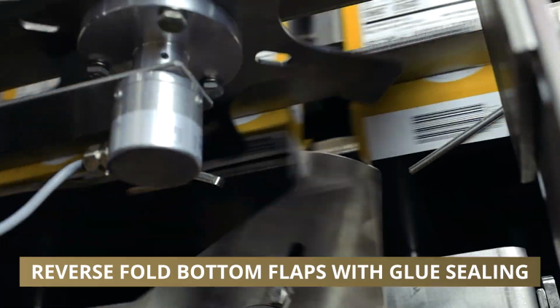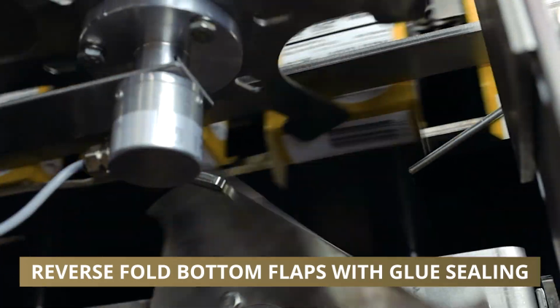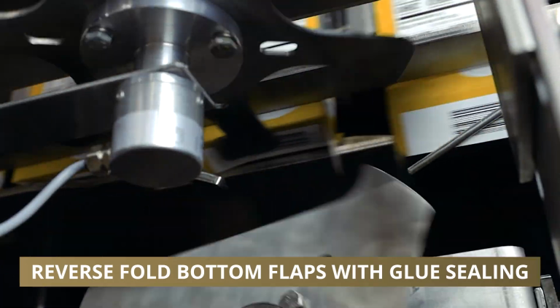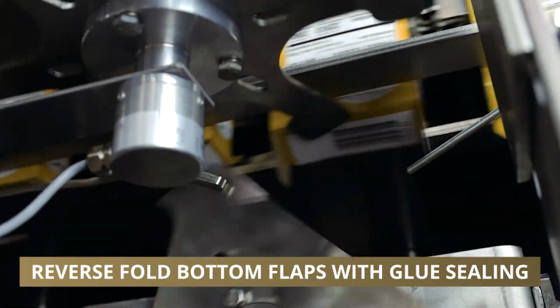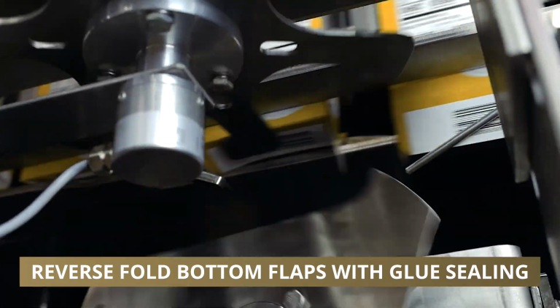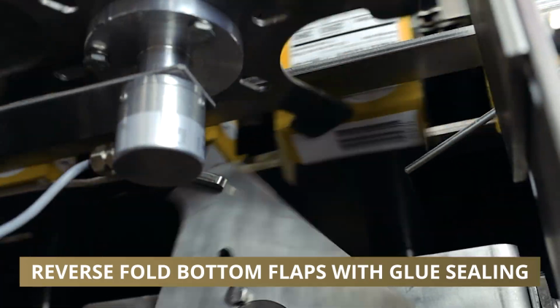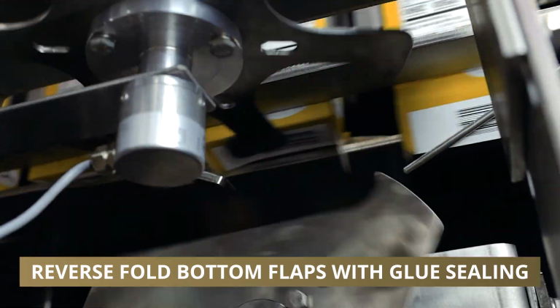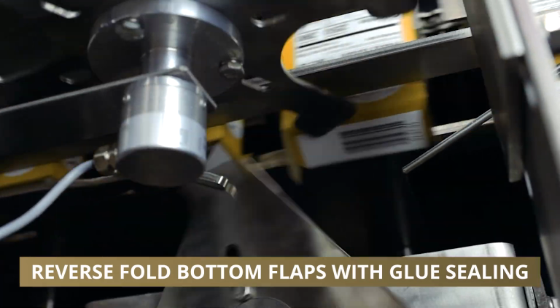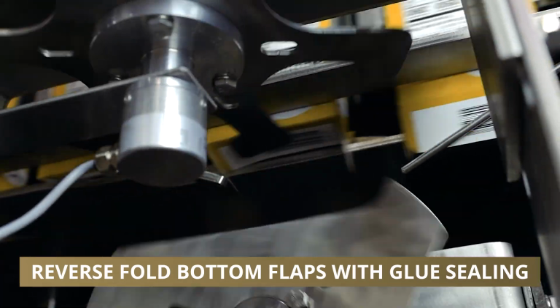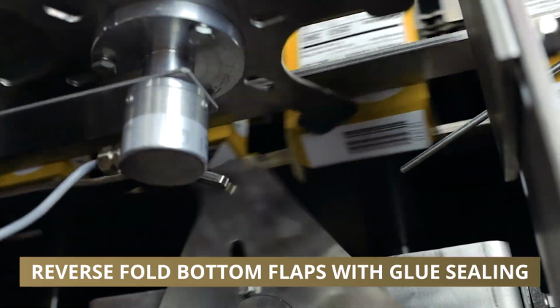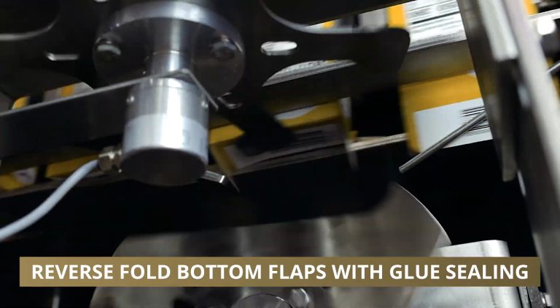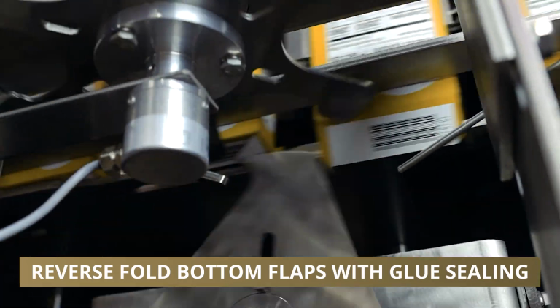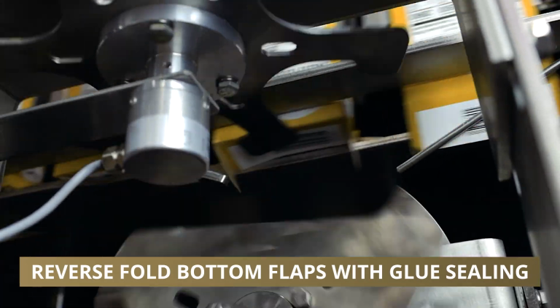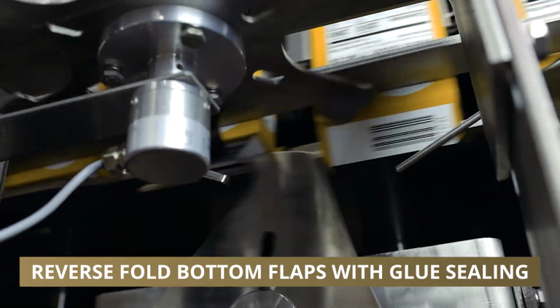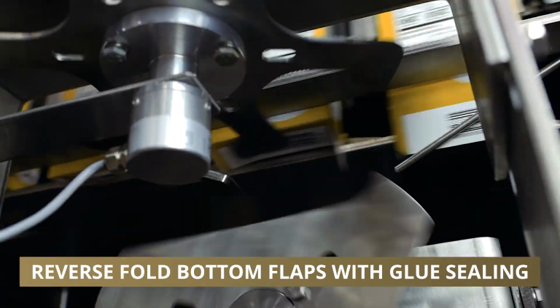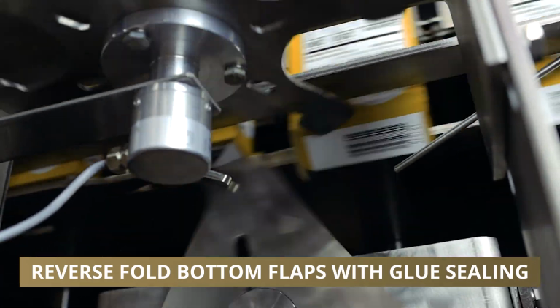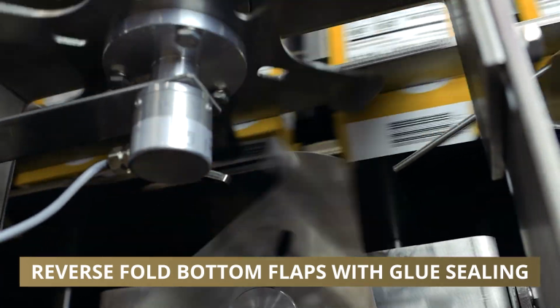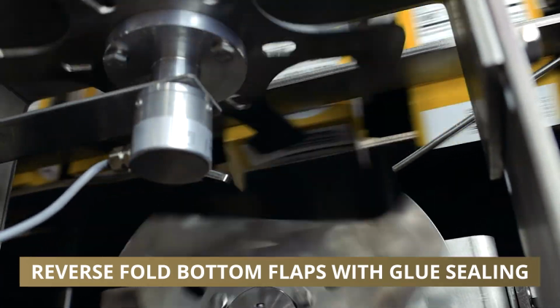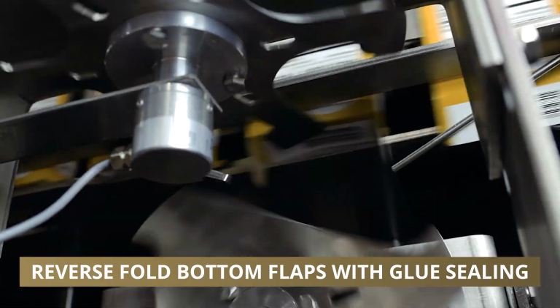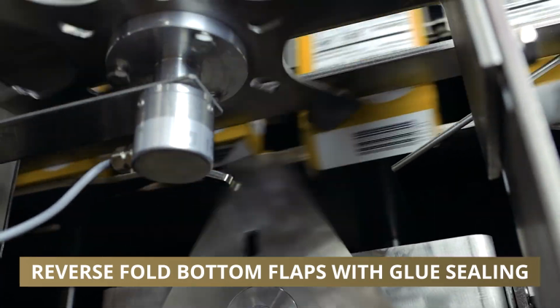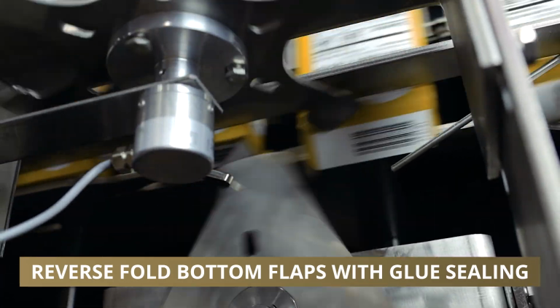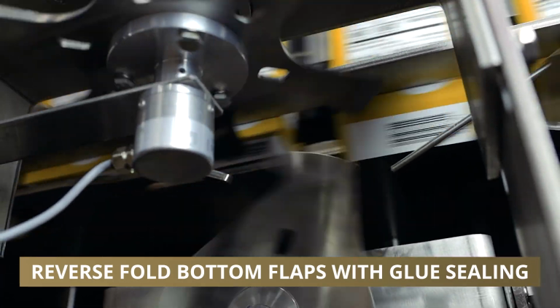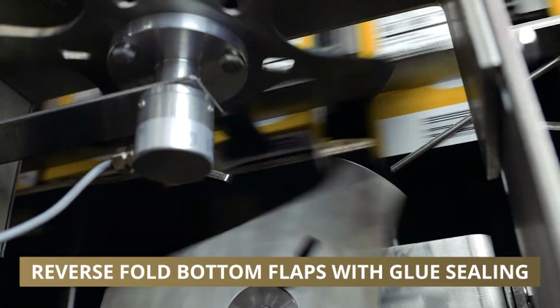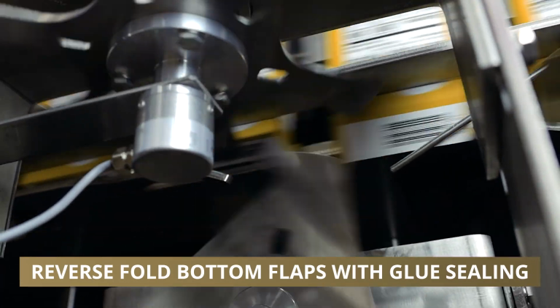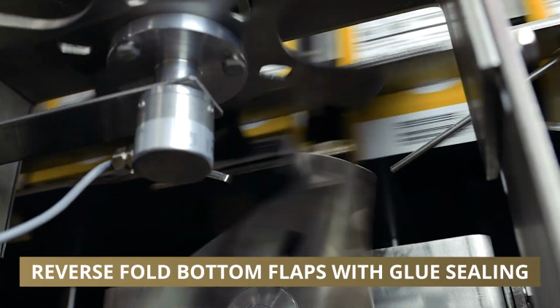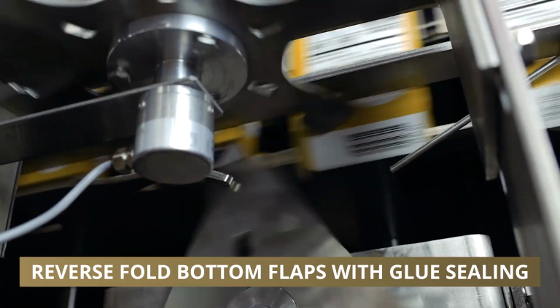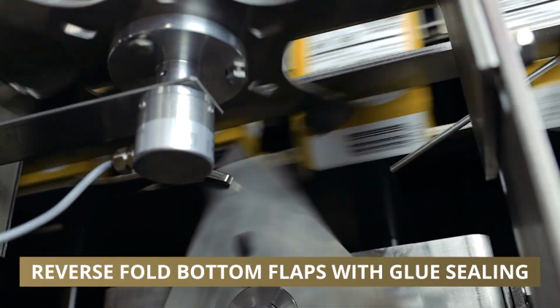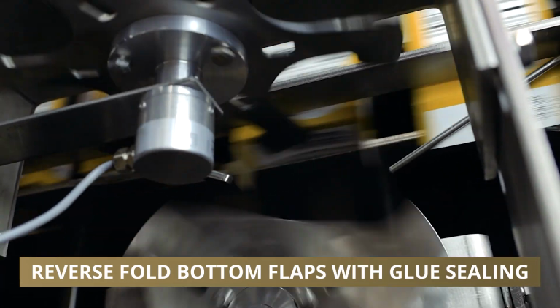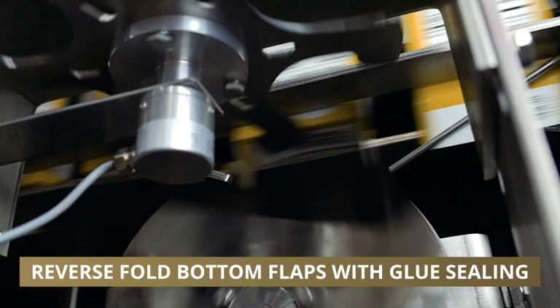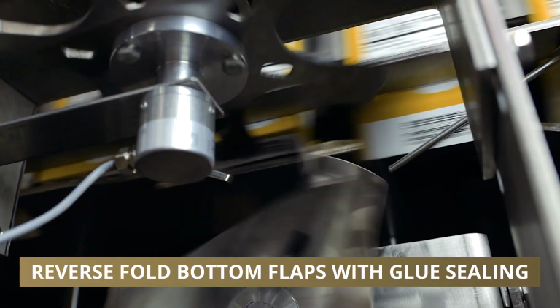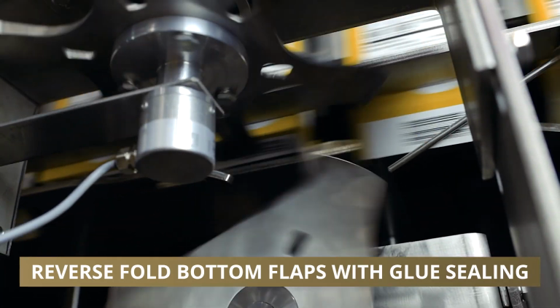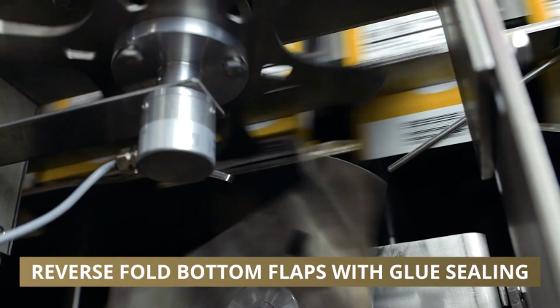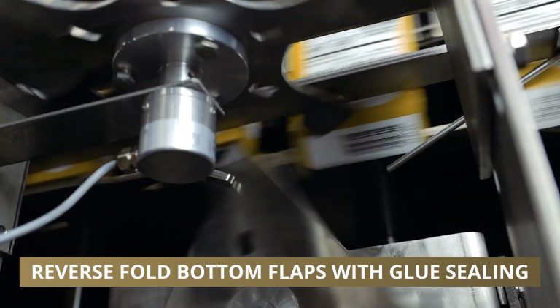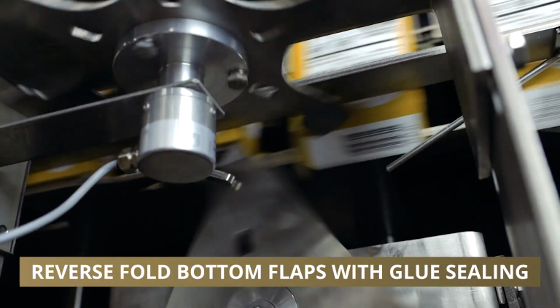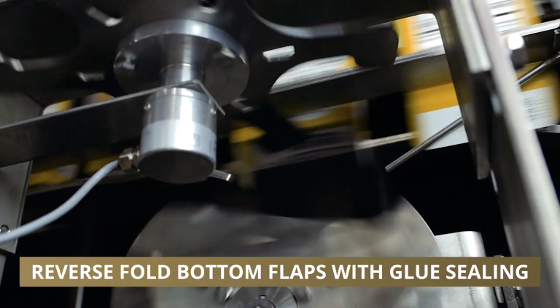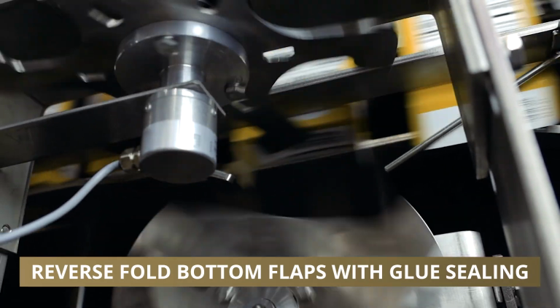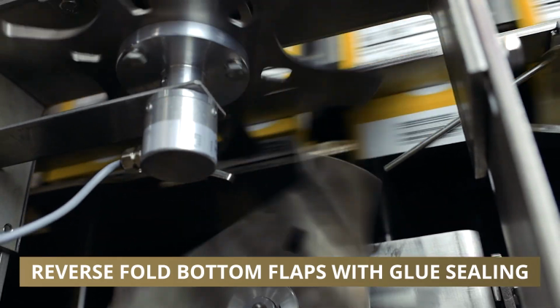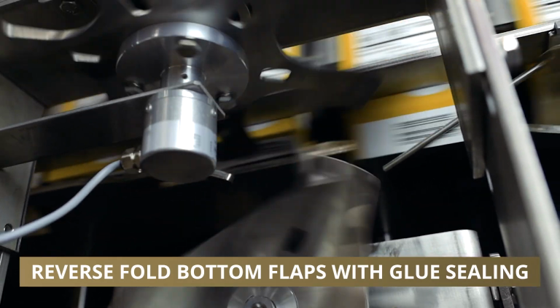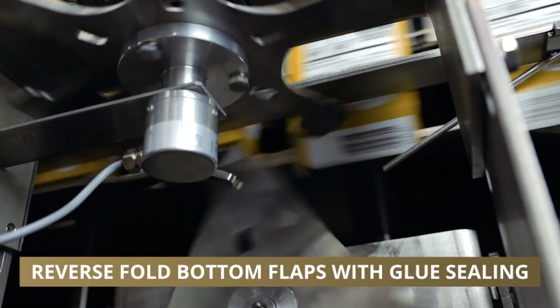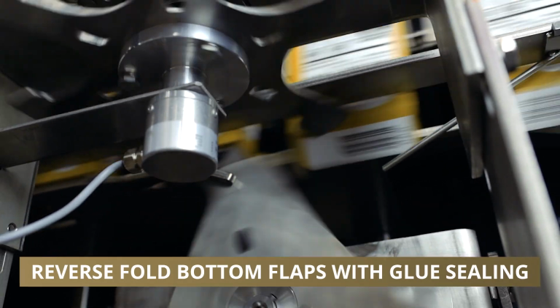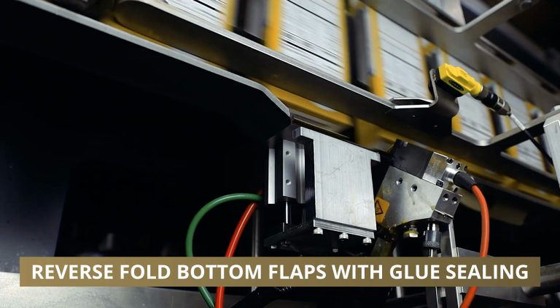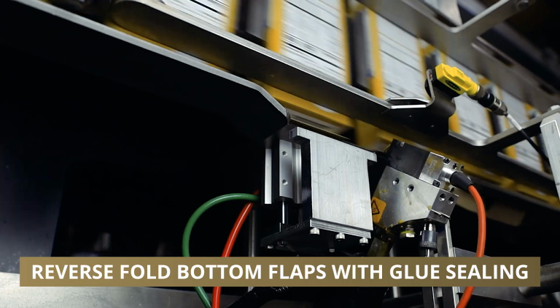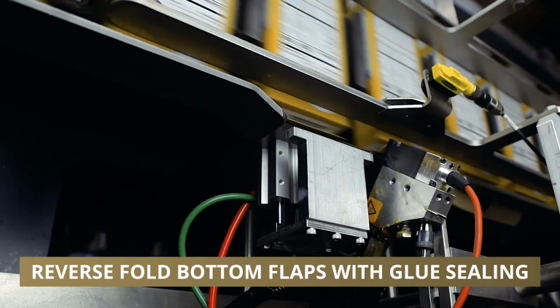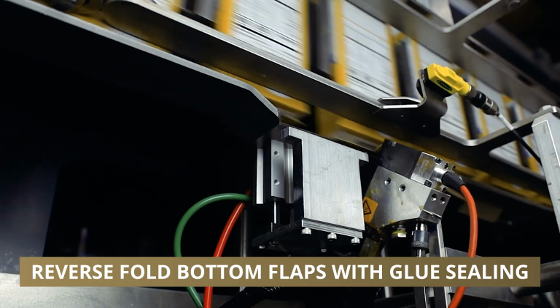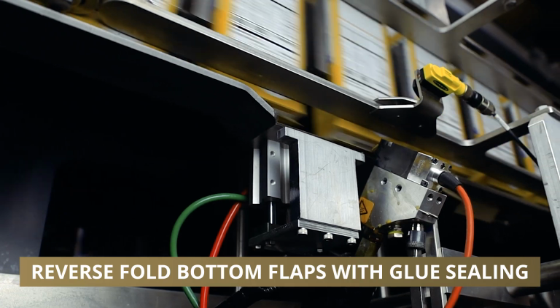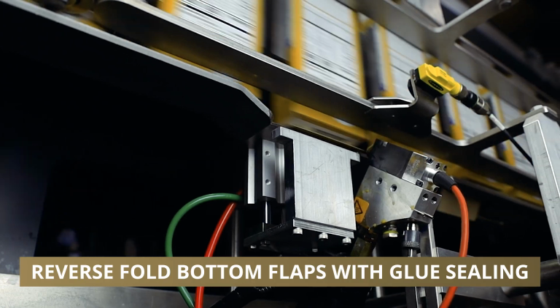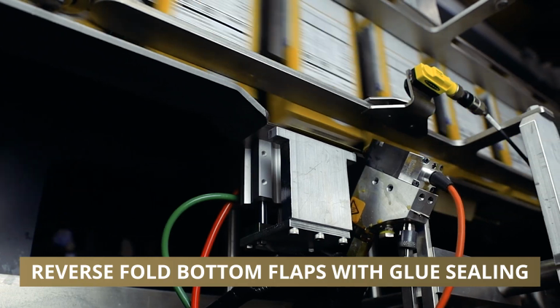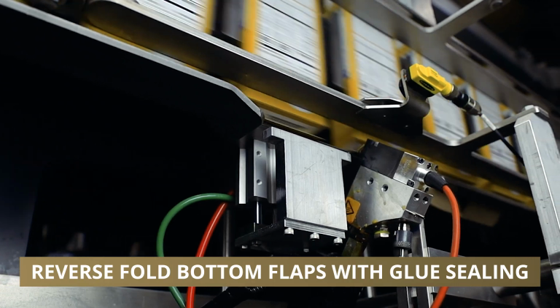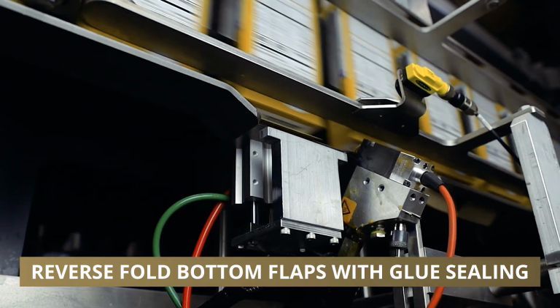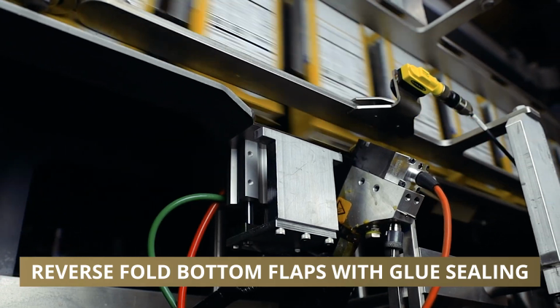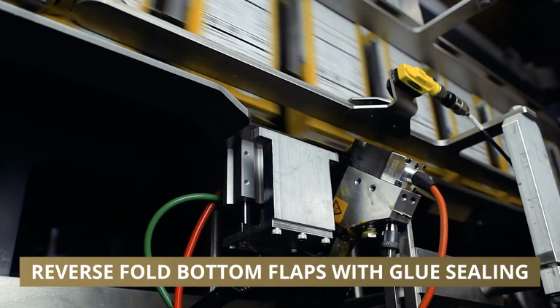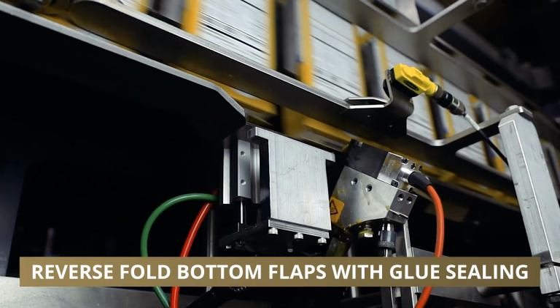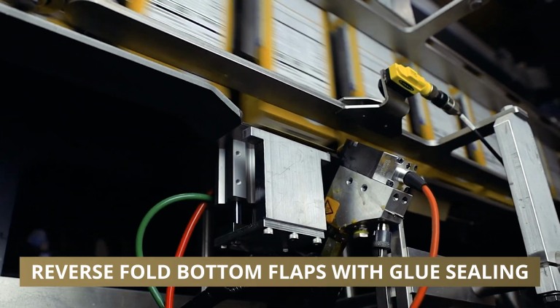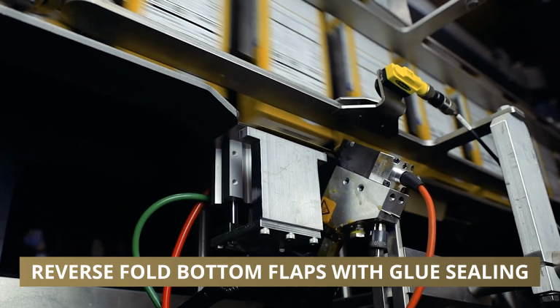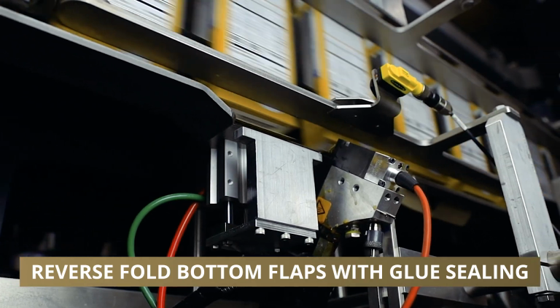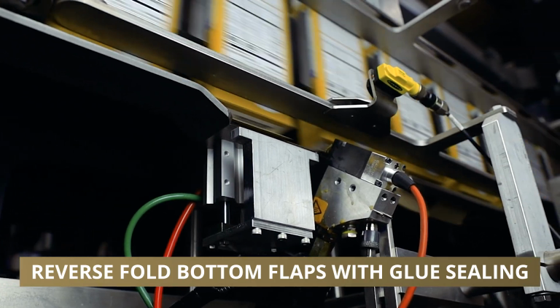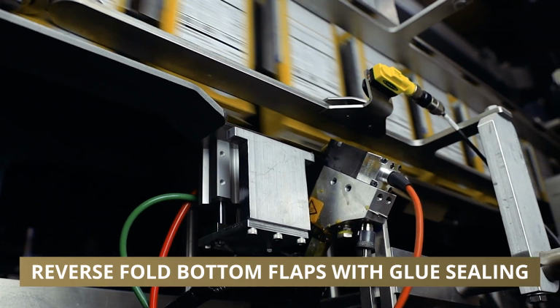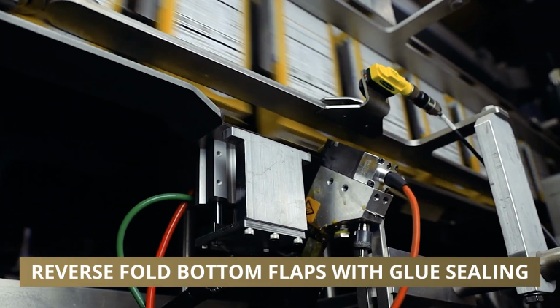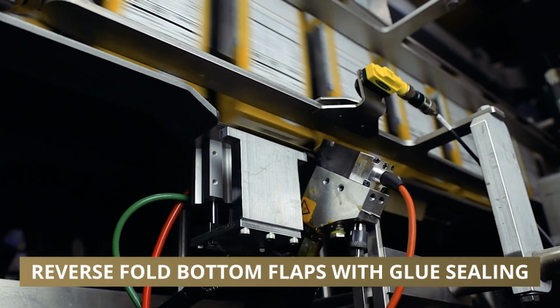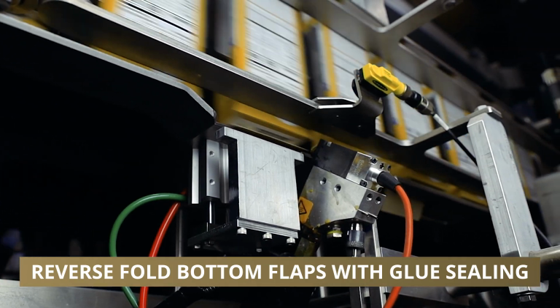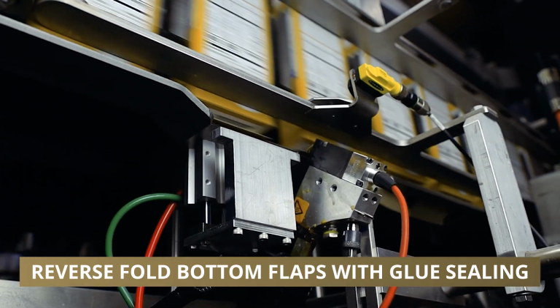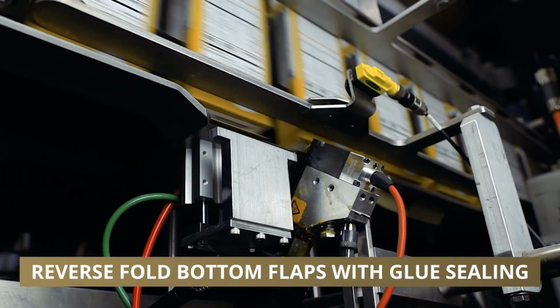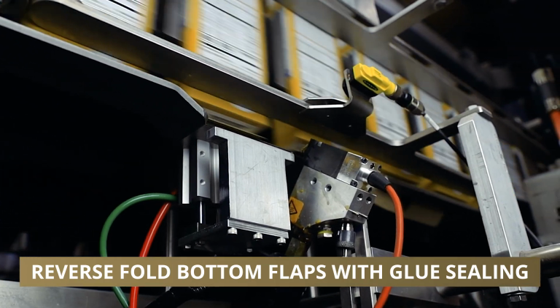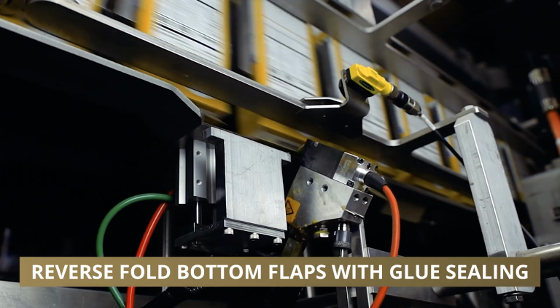Each carton is securely closed at the bottom with our precise gluing and plowing system, ensuring a strong foundation.